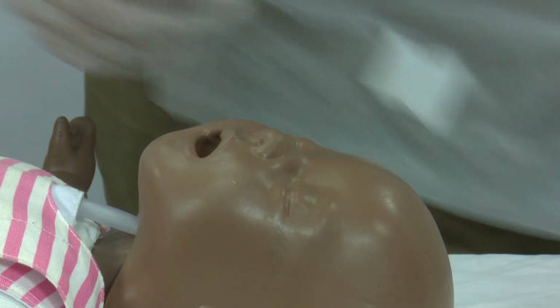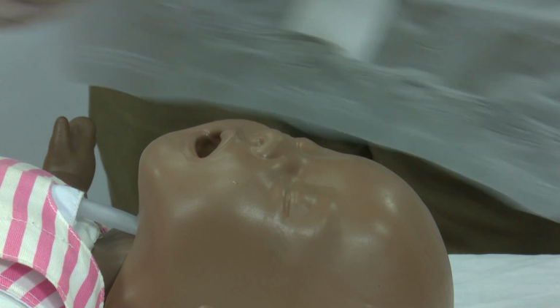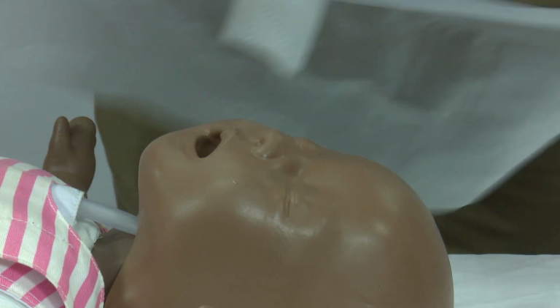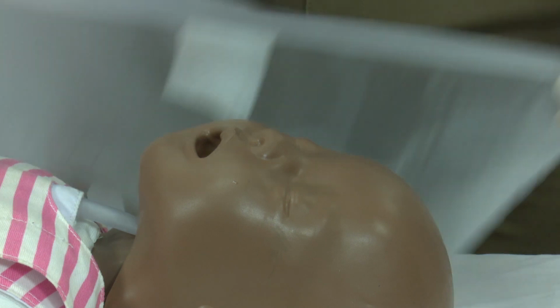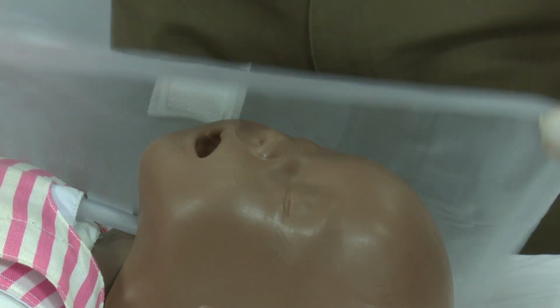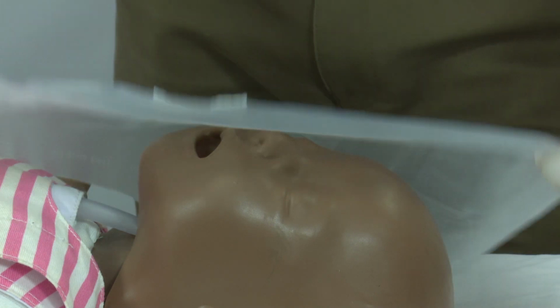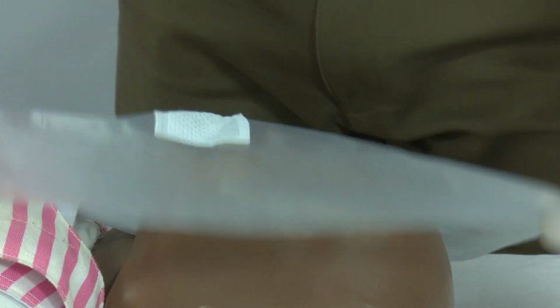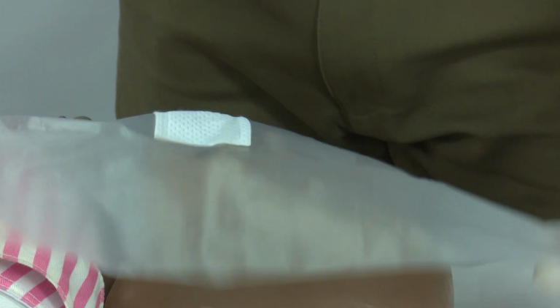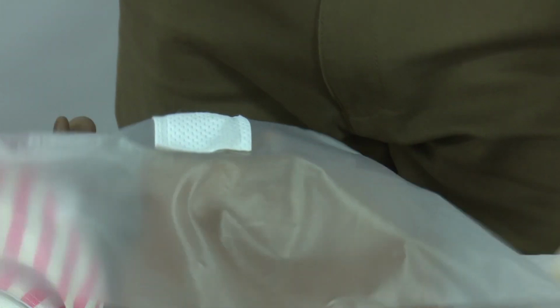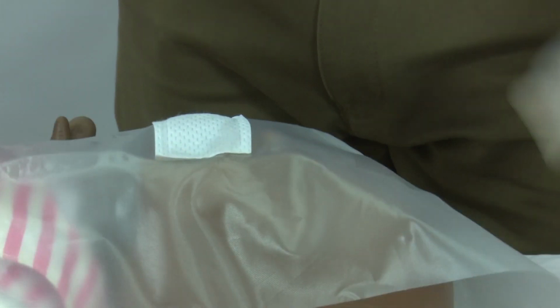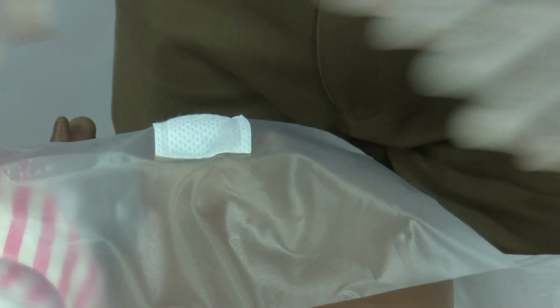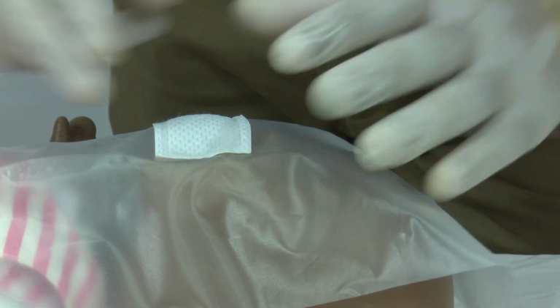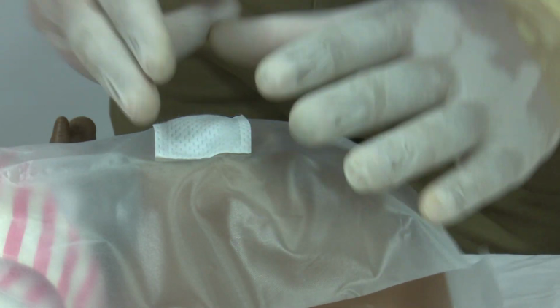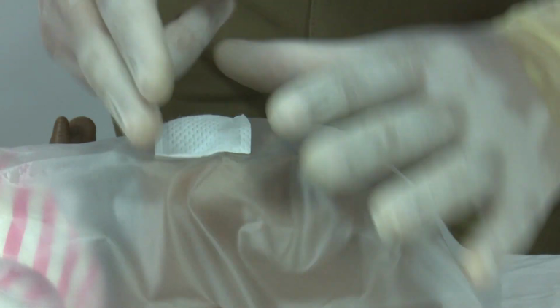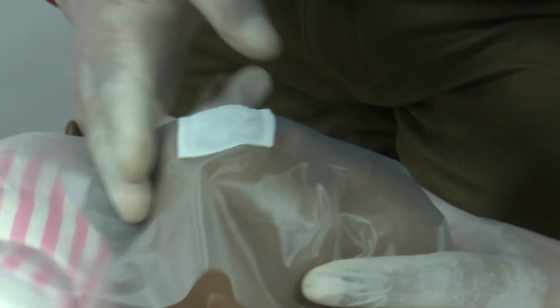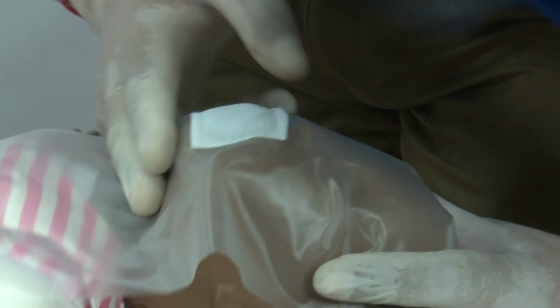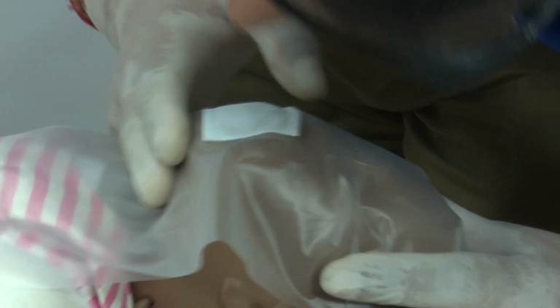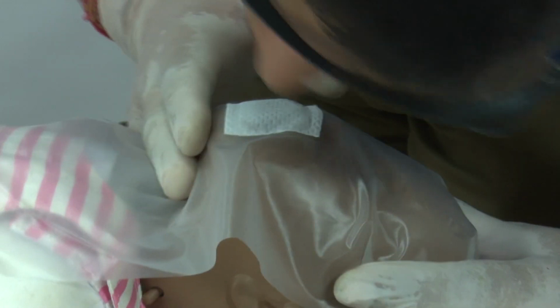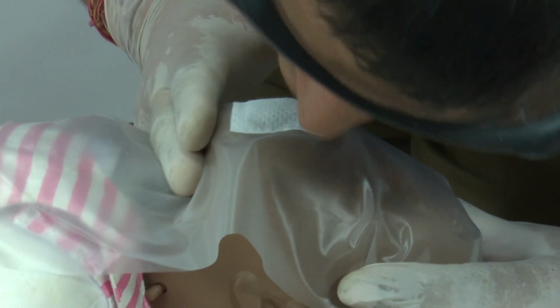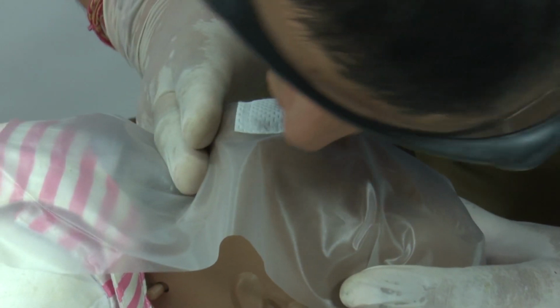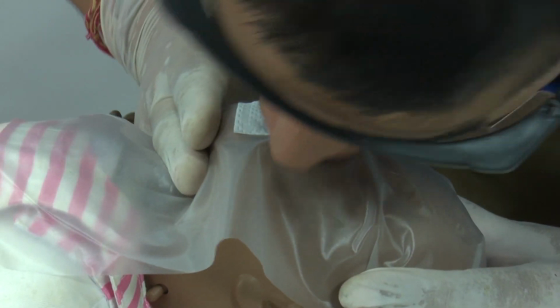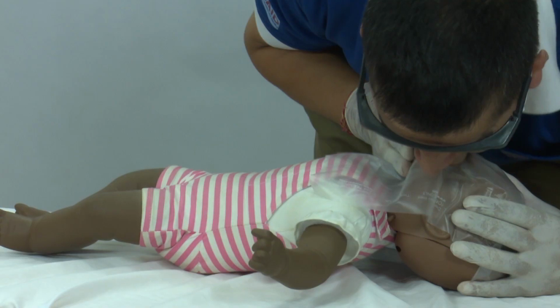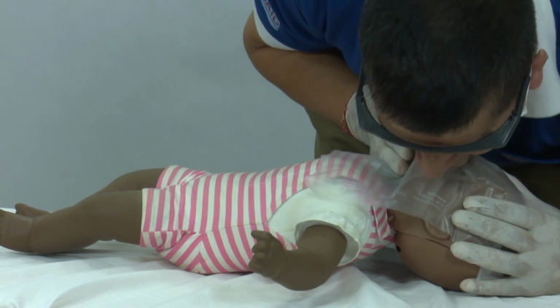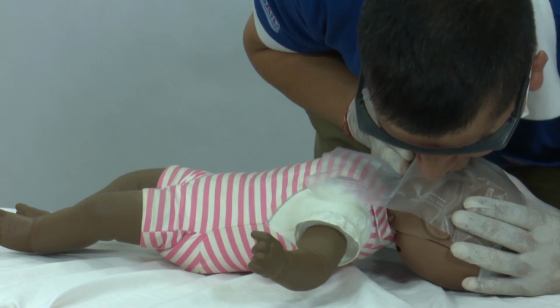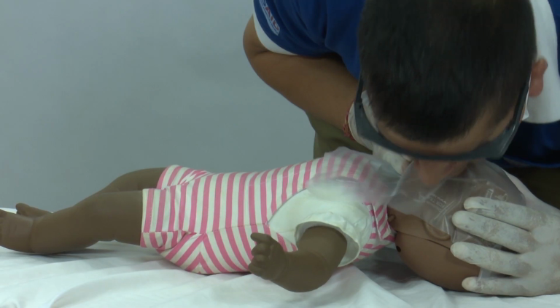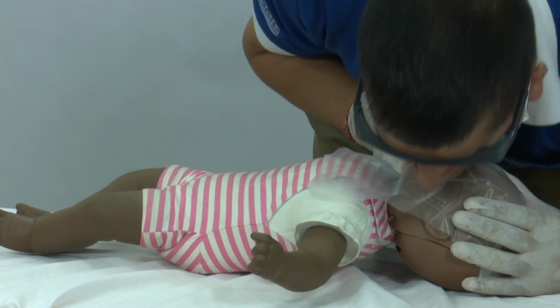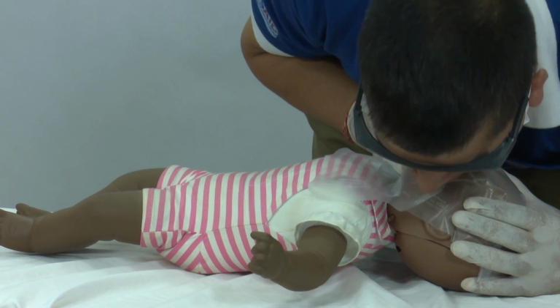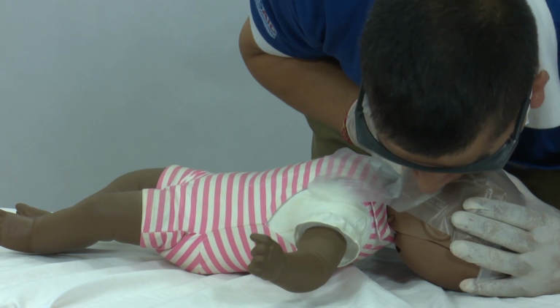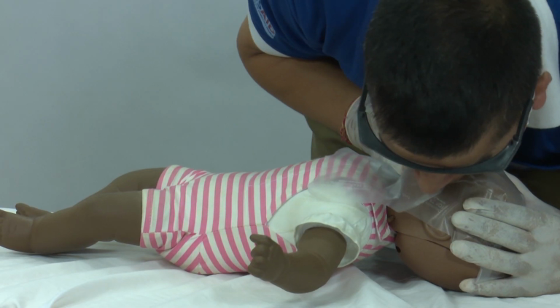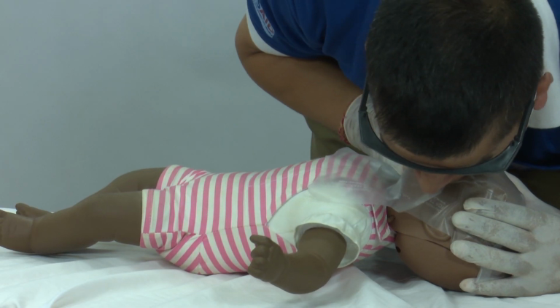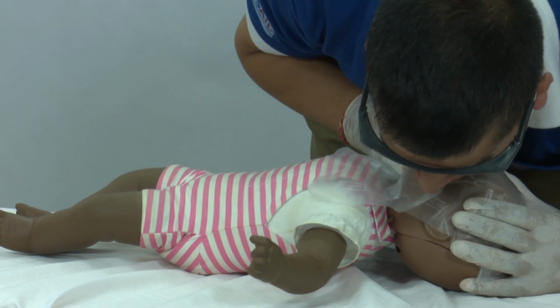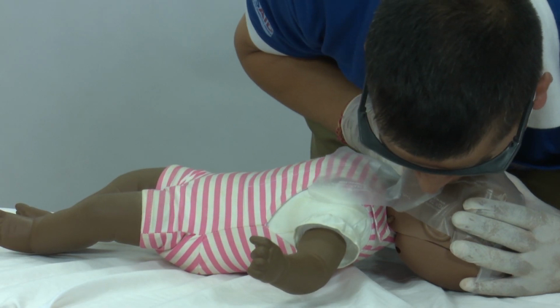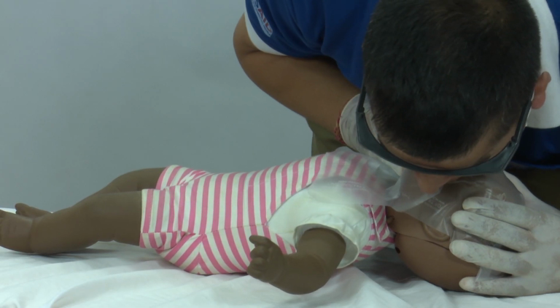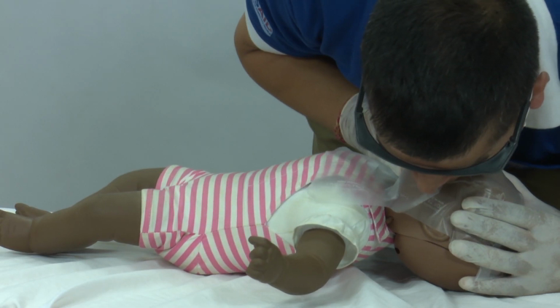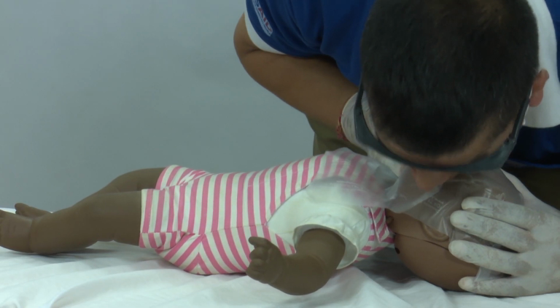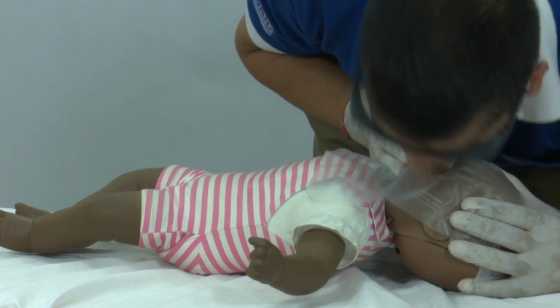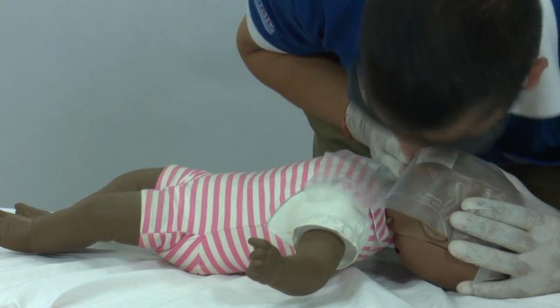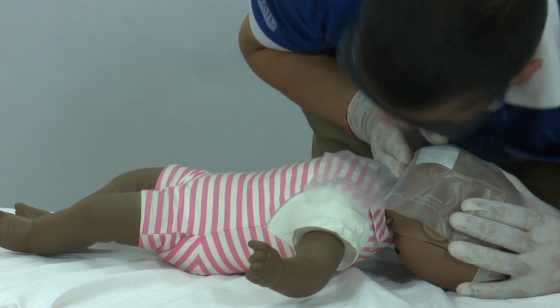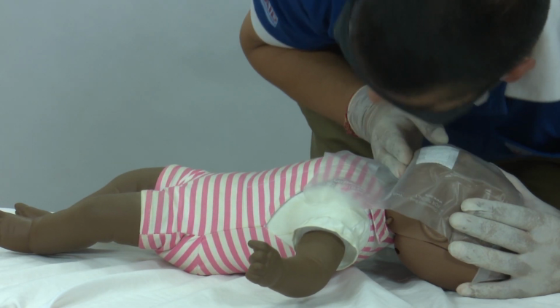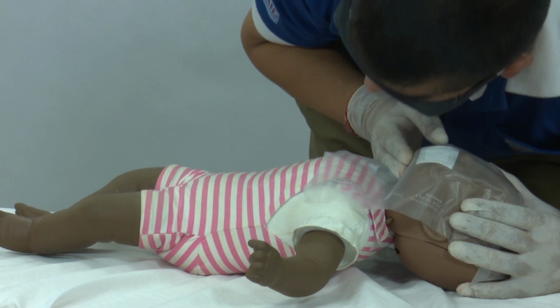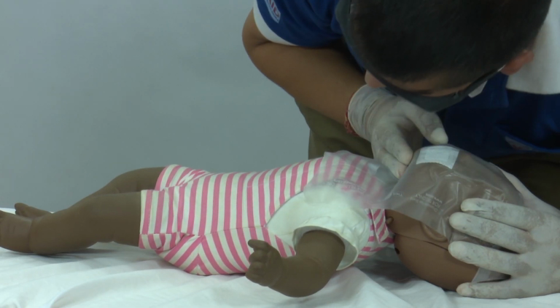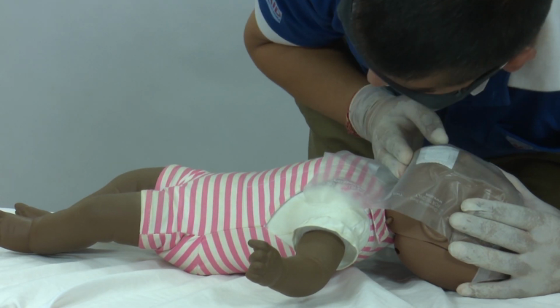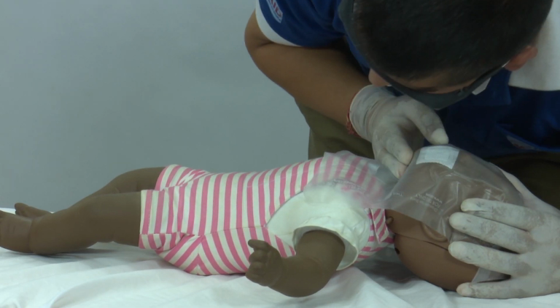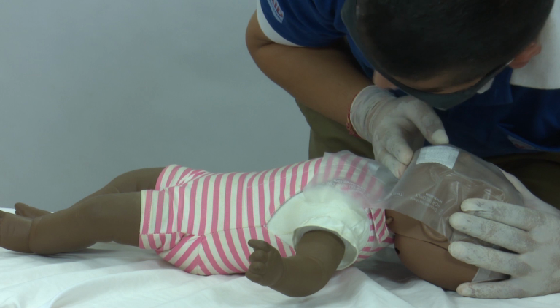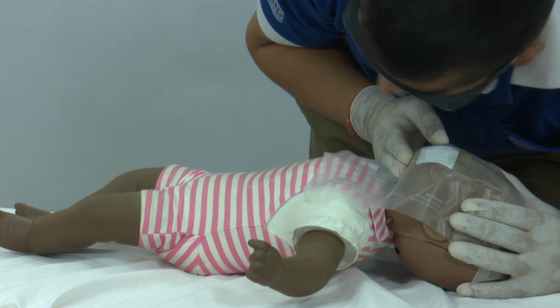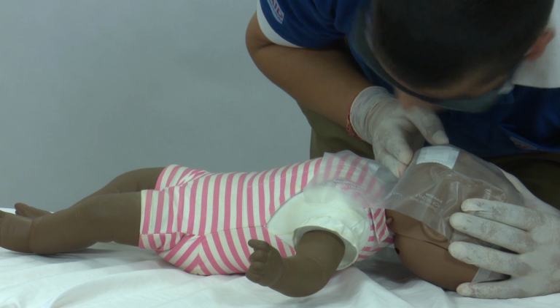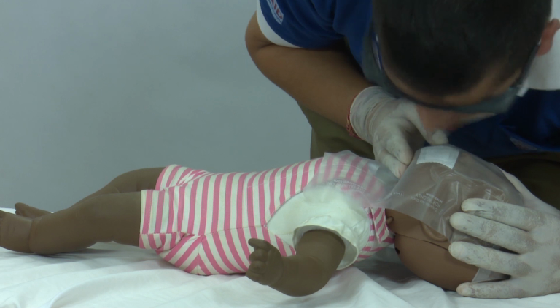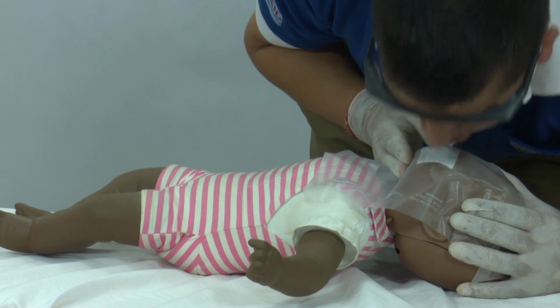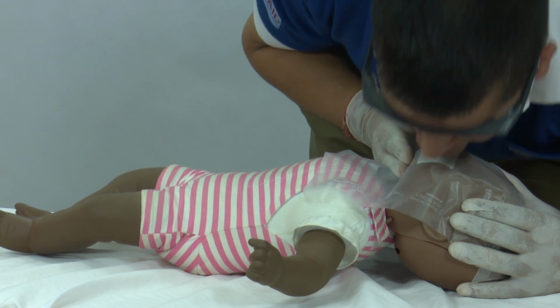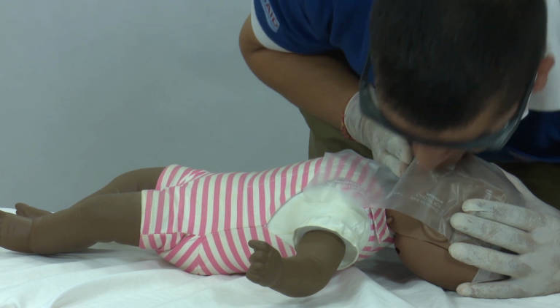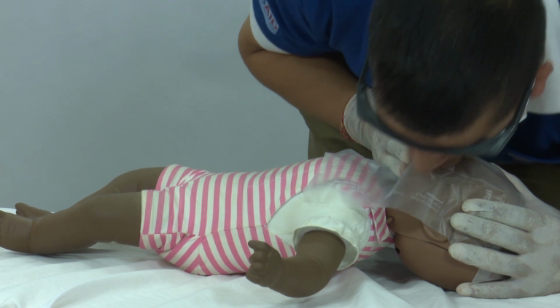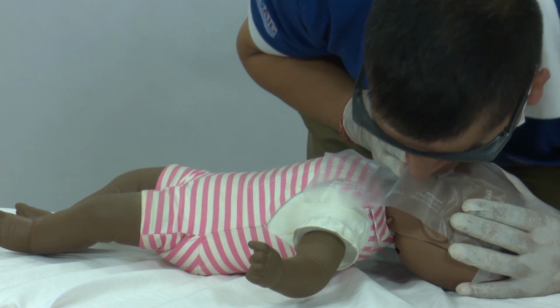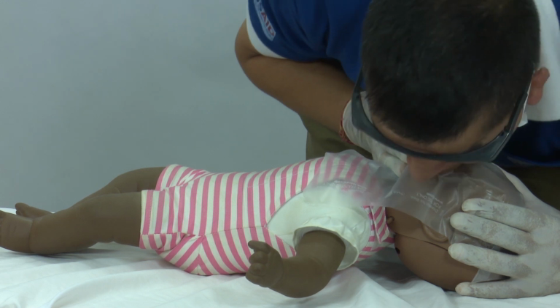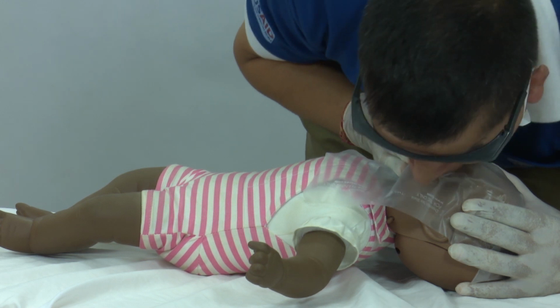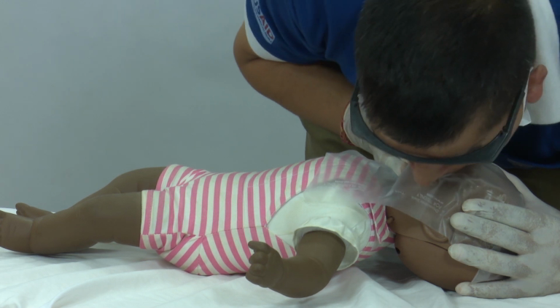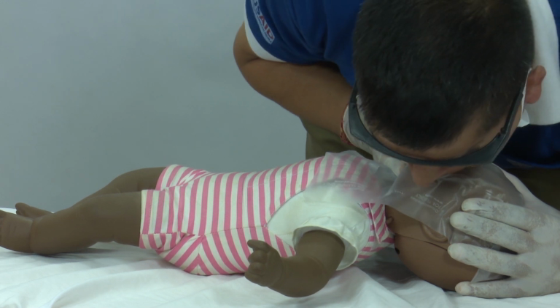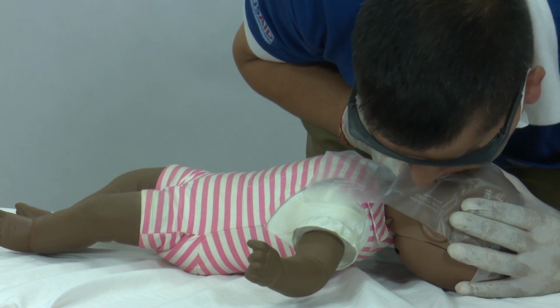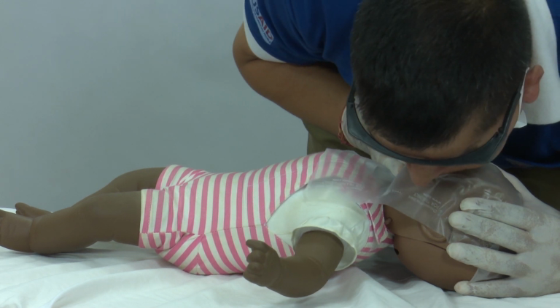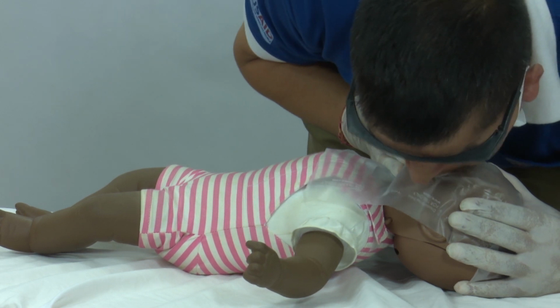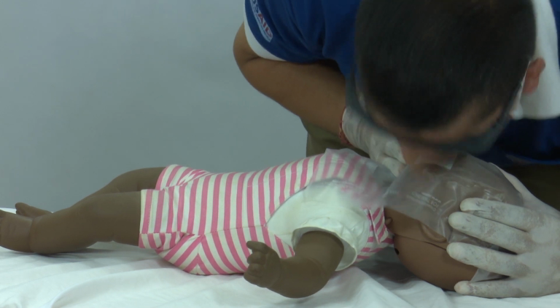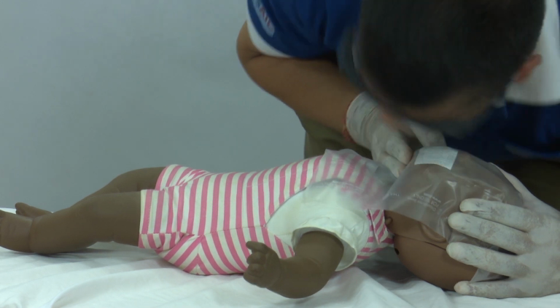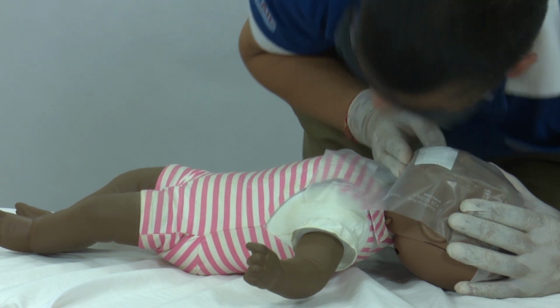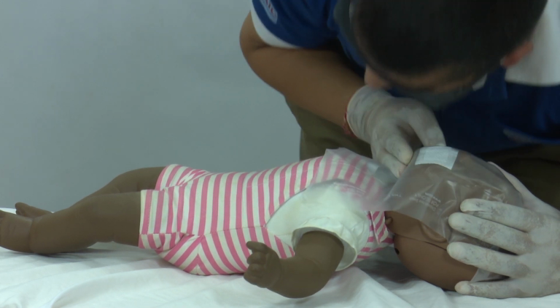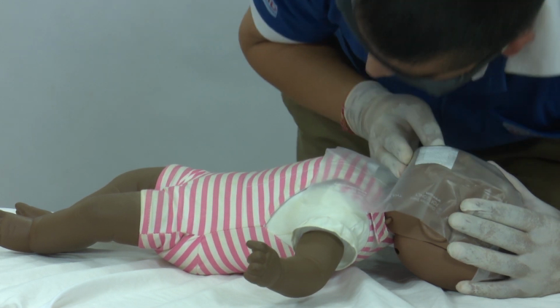Open the airway. Give two small breaths. Watch for chest rise and allow time for exhalation.